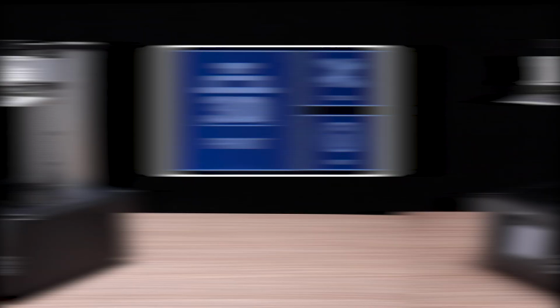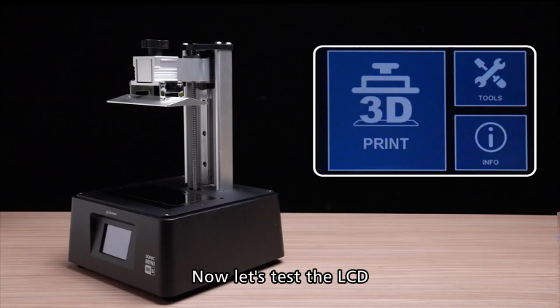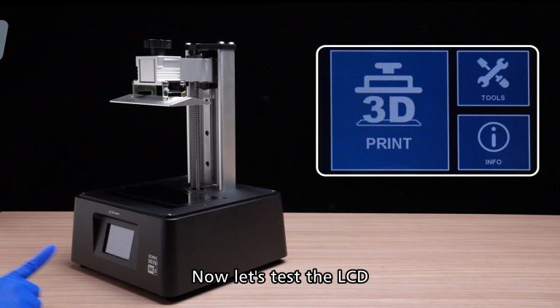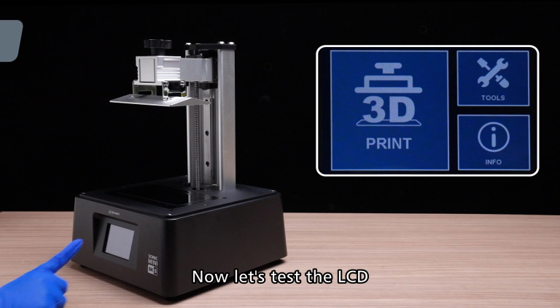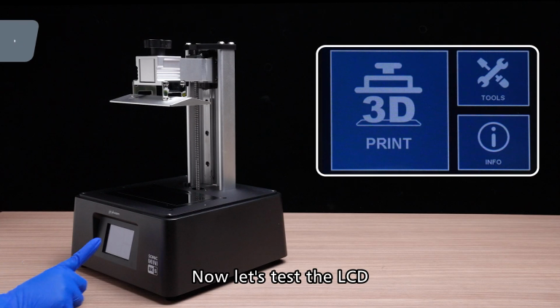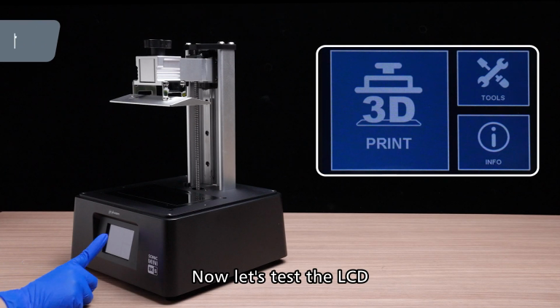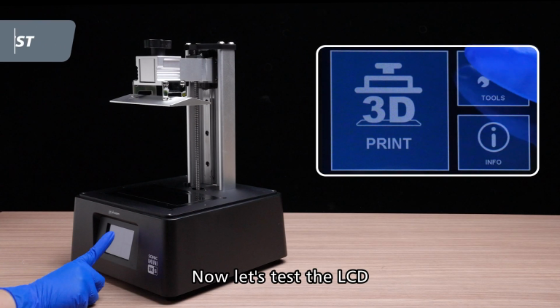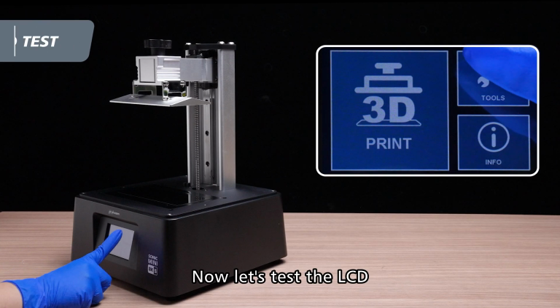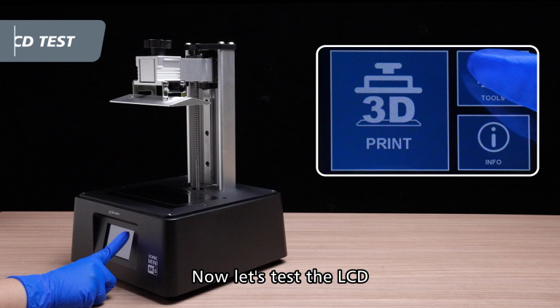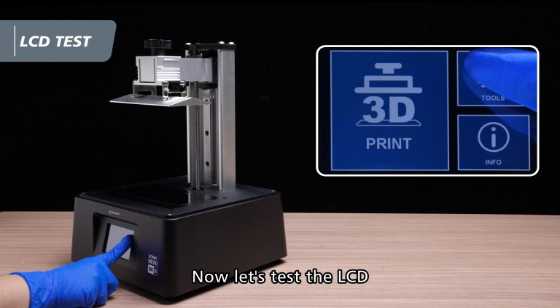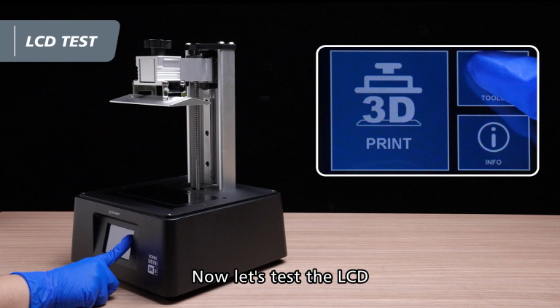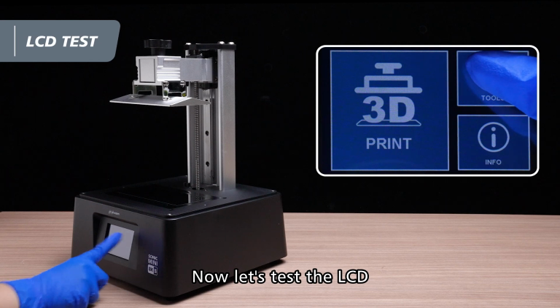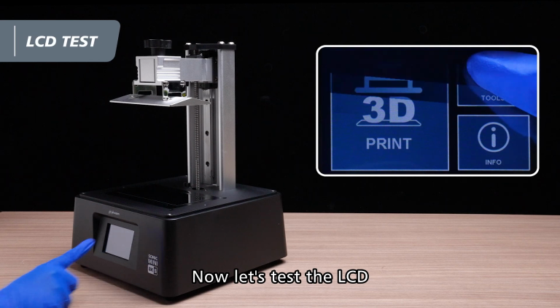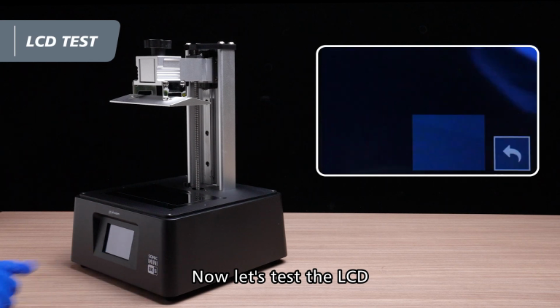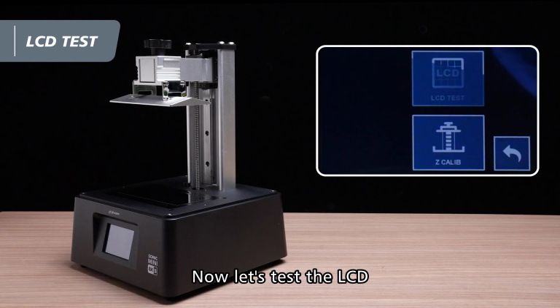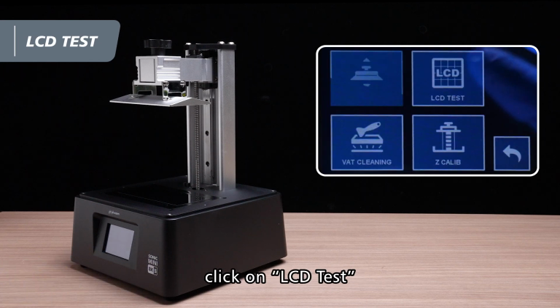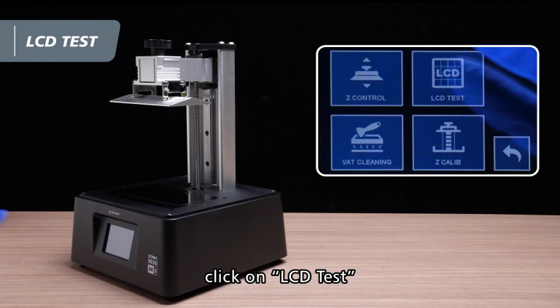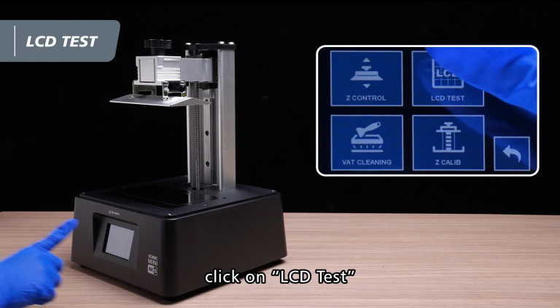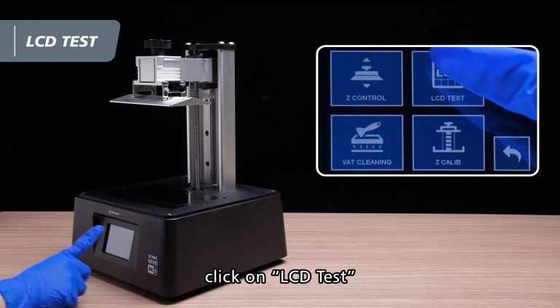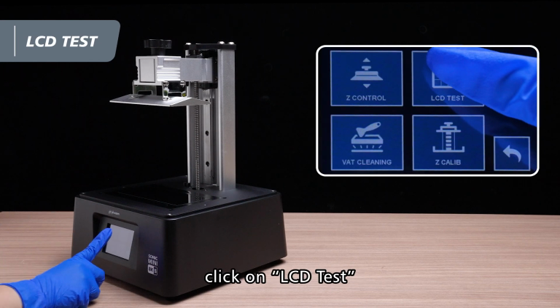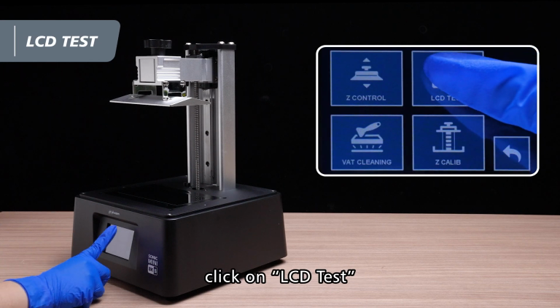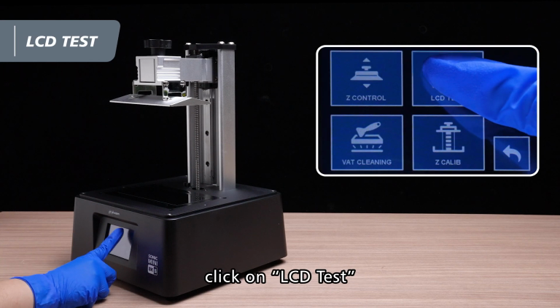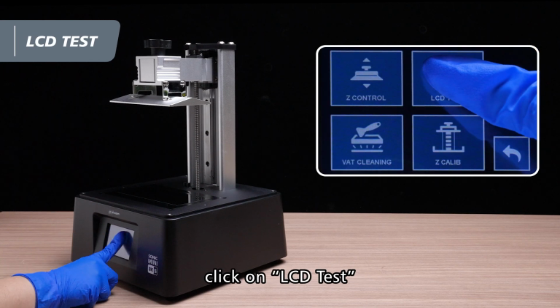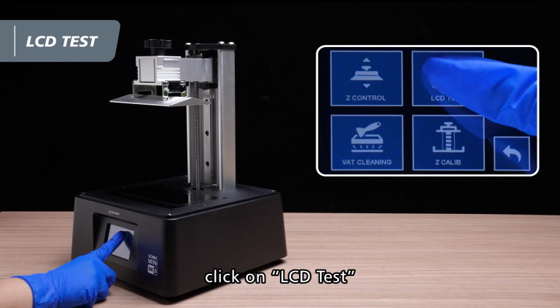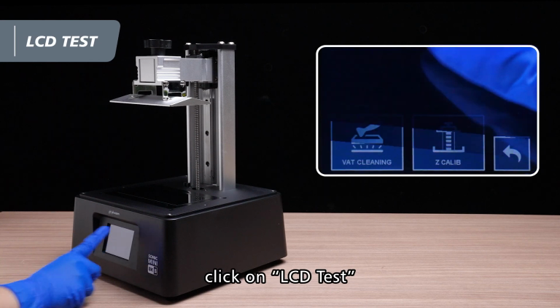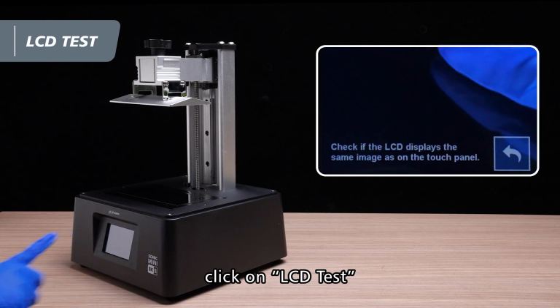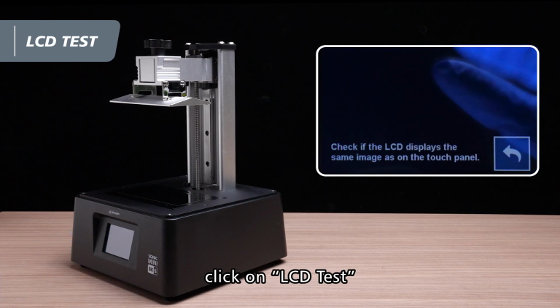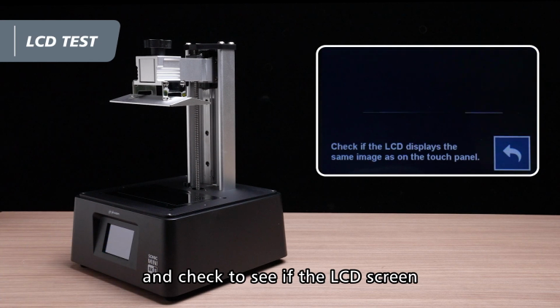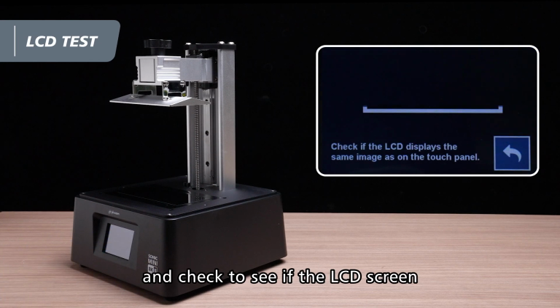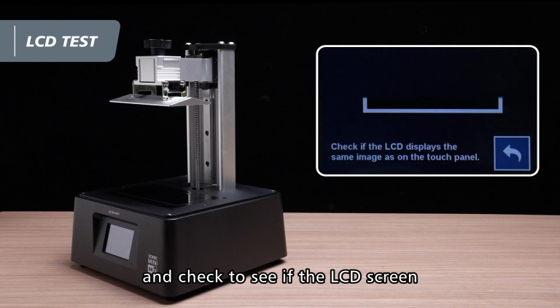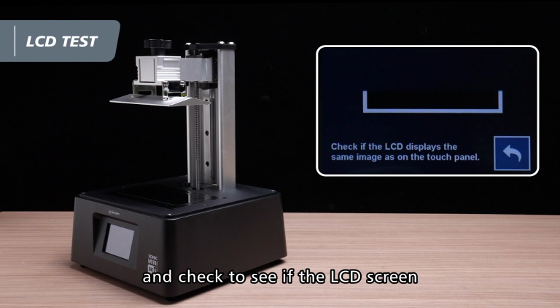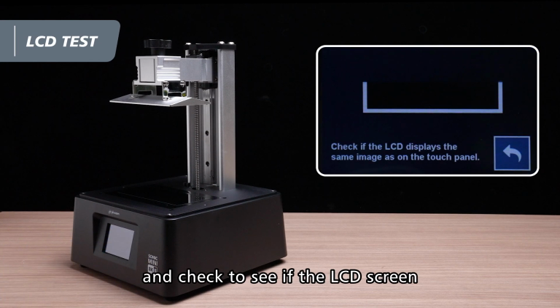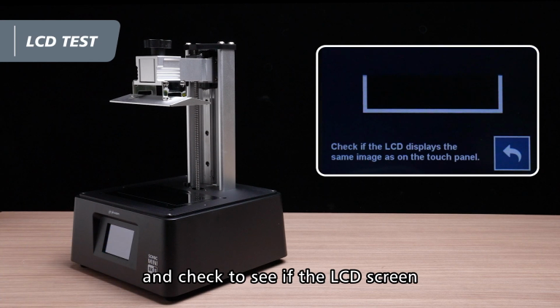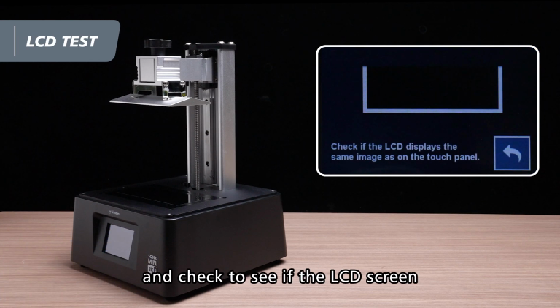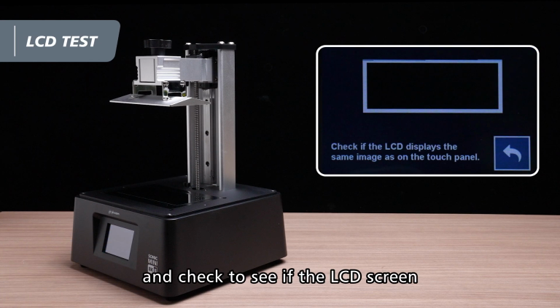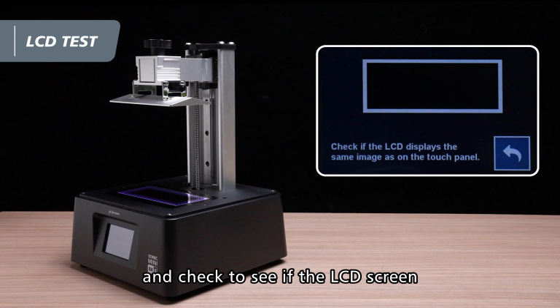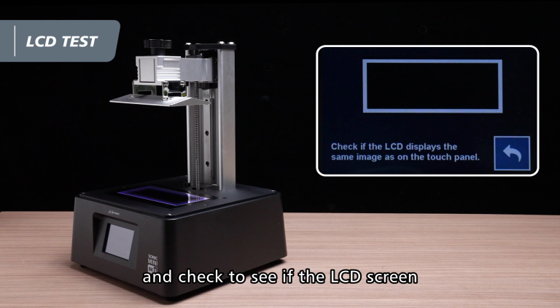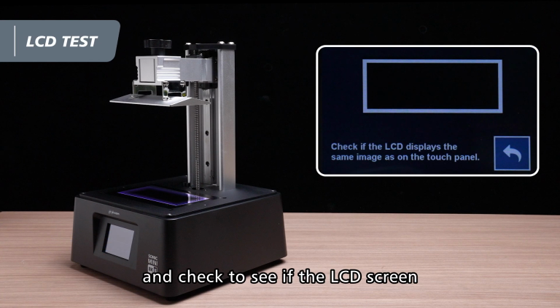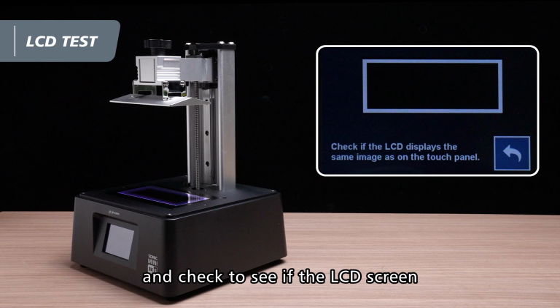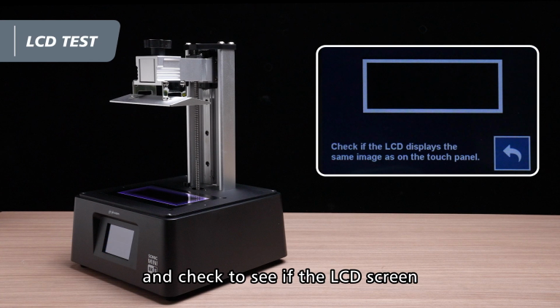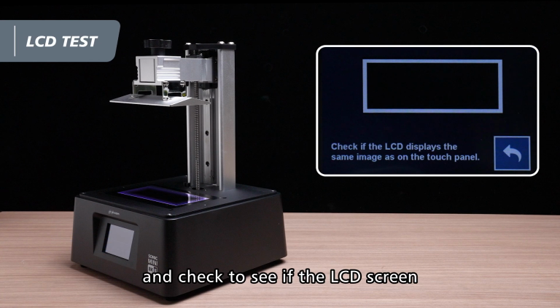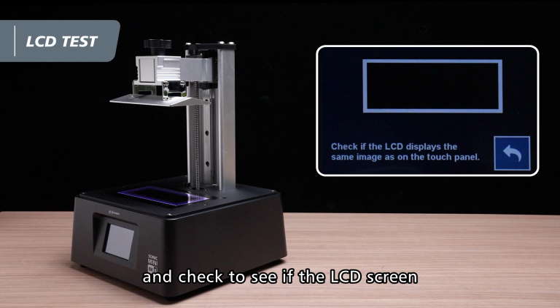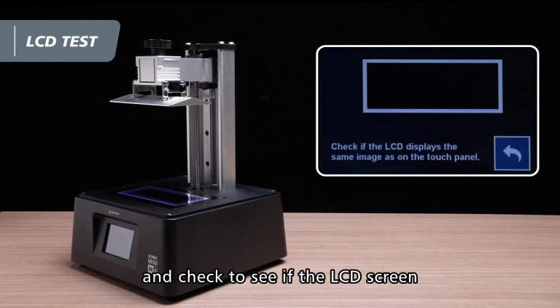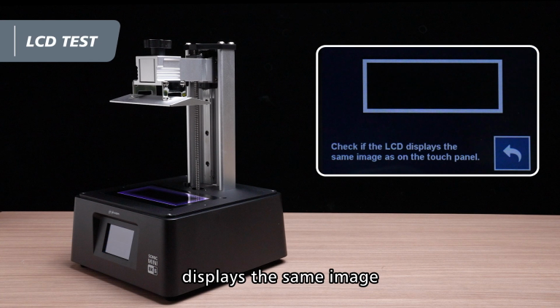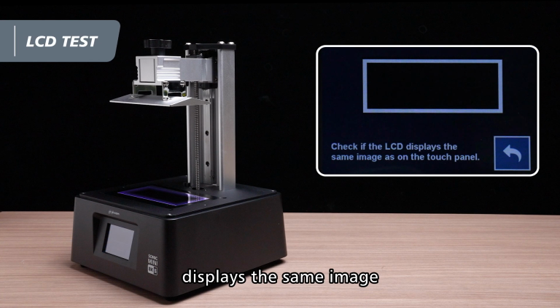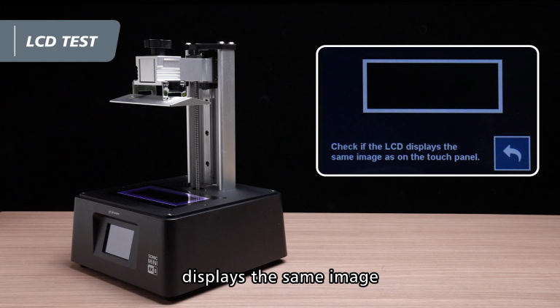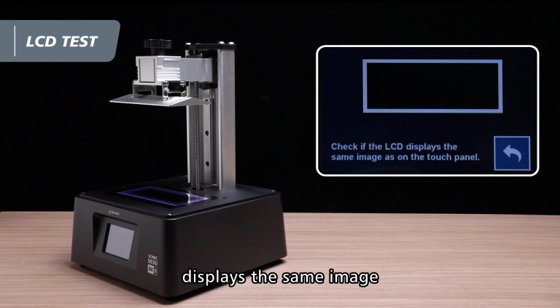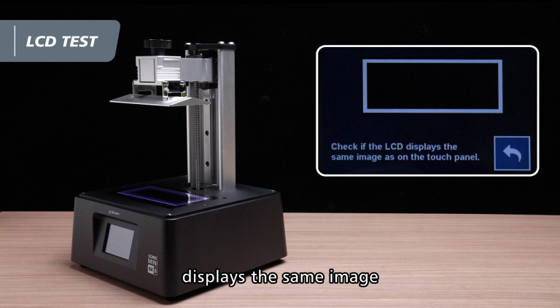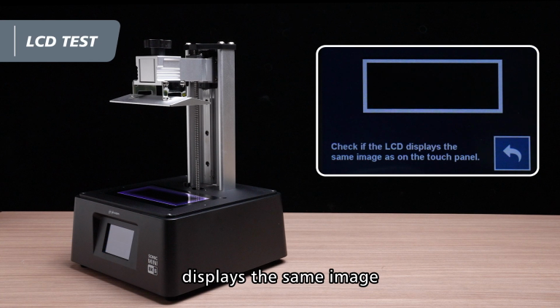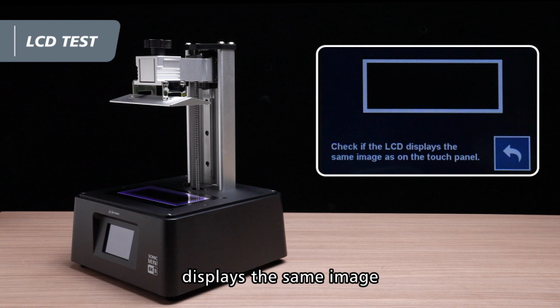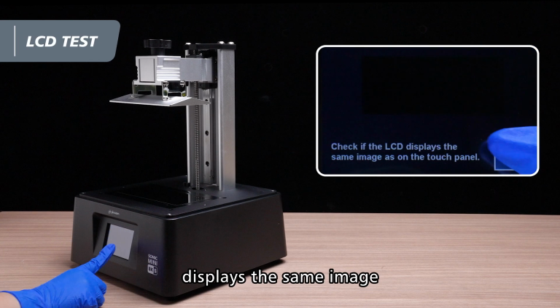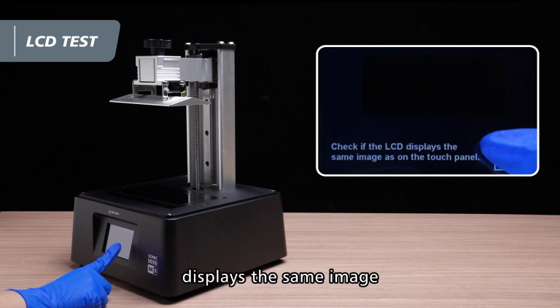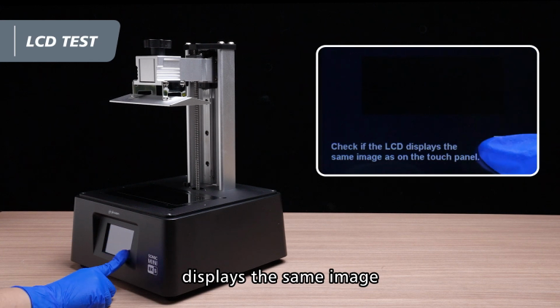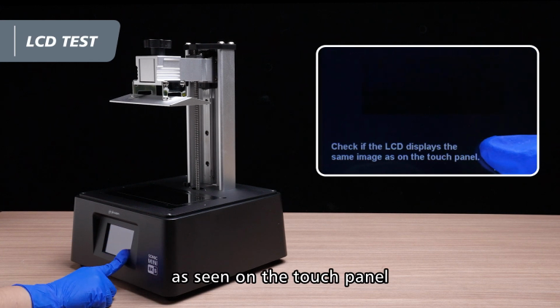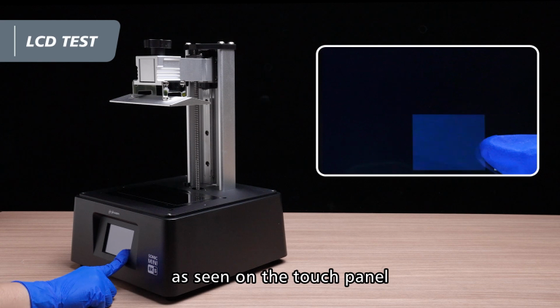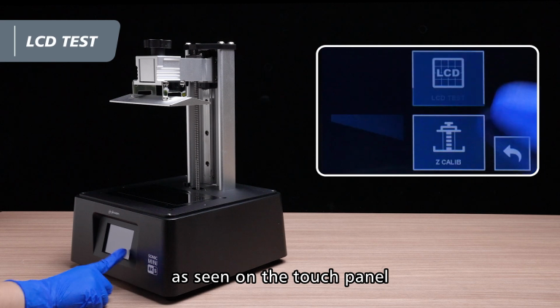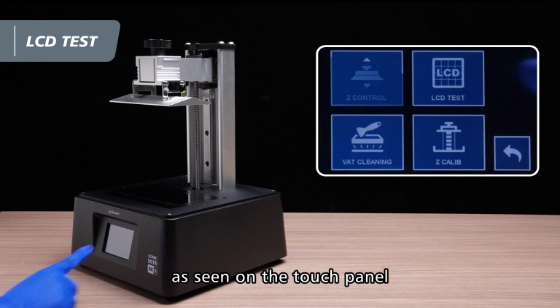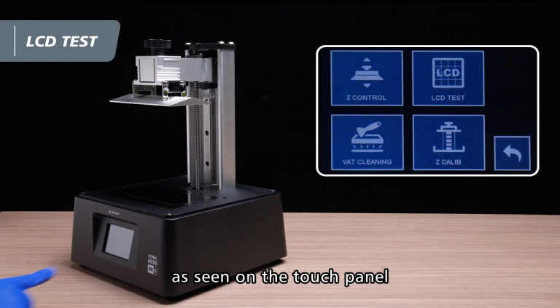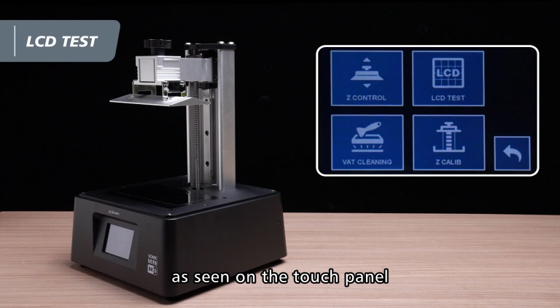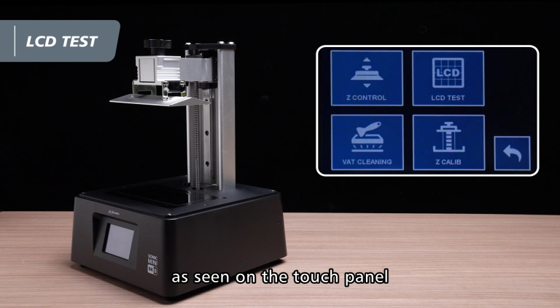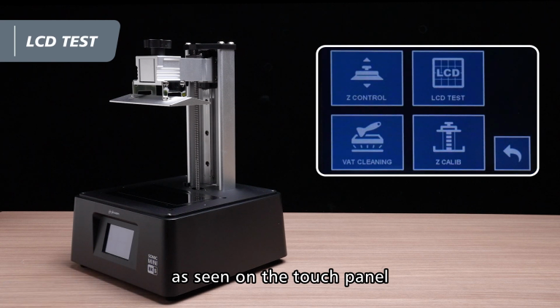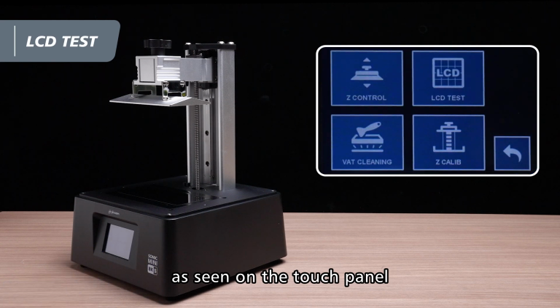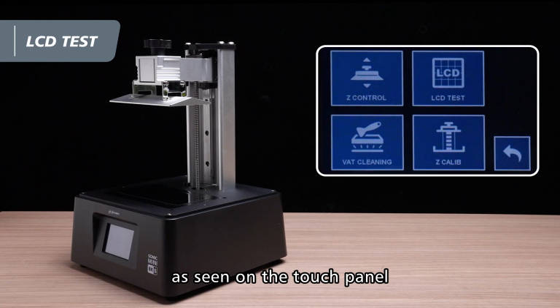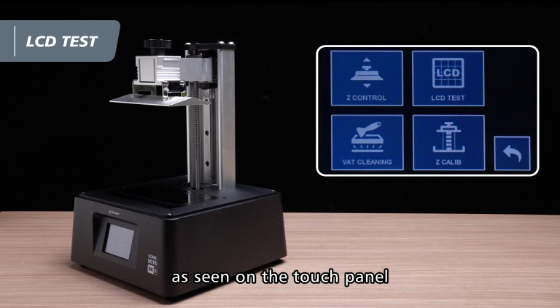Now let's test the LCD. Click on LCD test and check to see if the LCD screen displays the same image as seen on the touch panel.